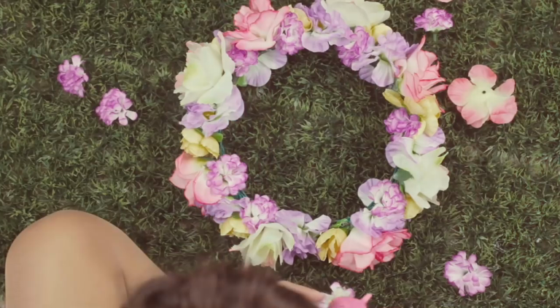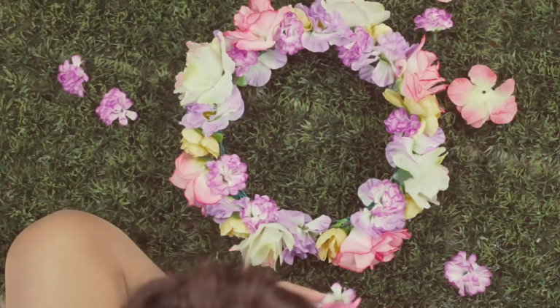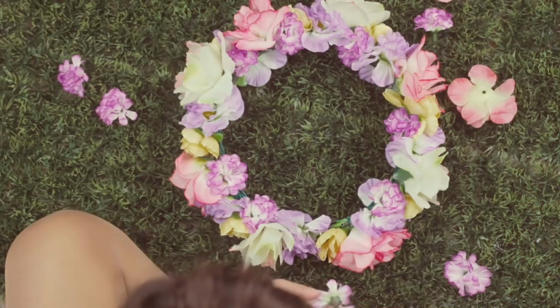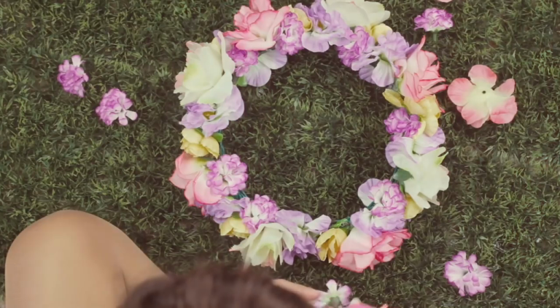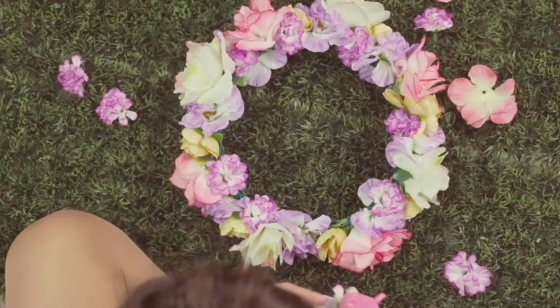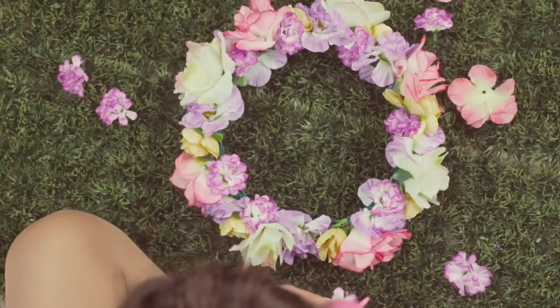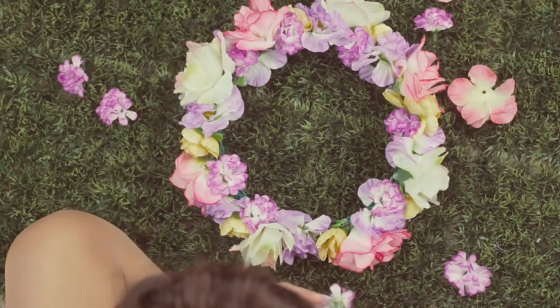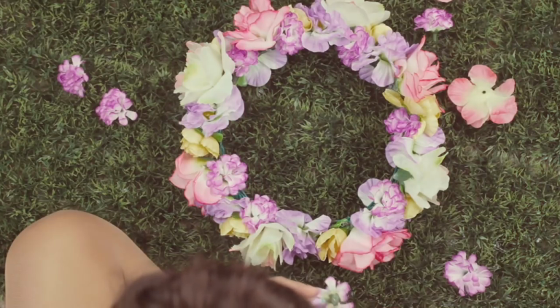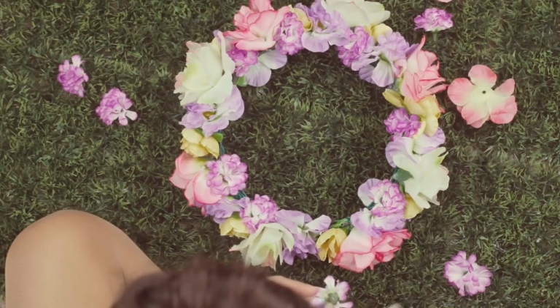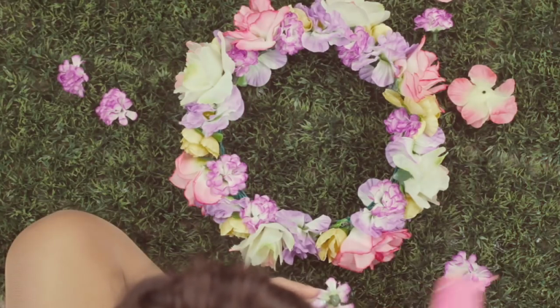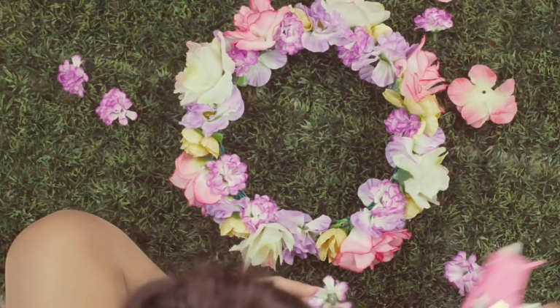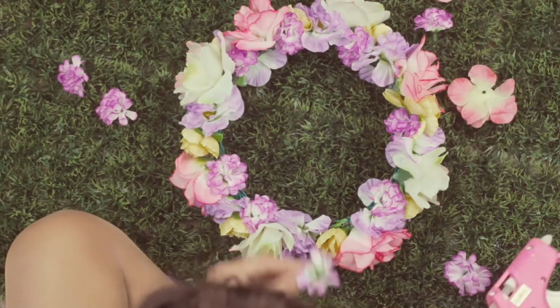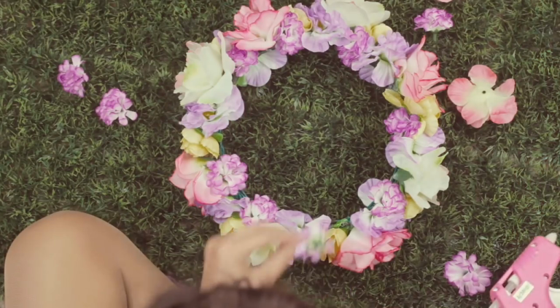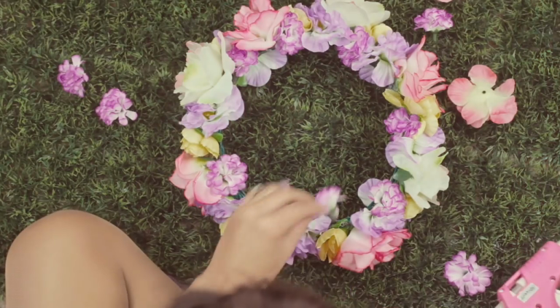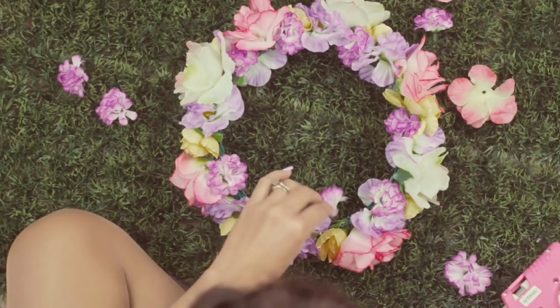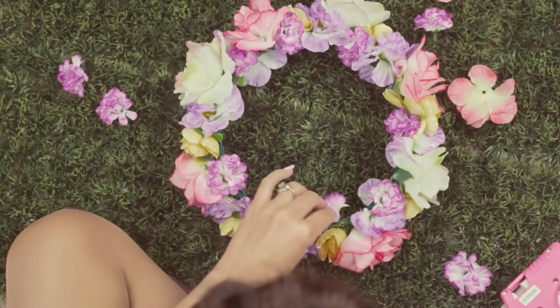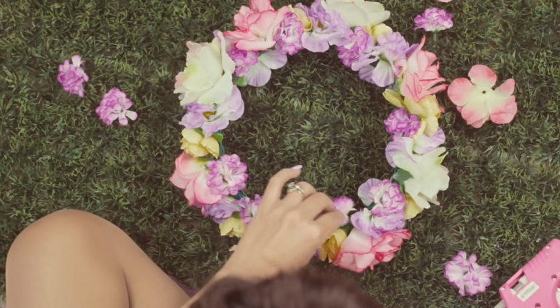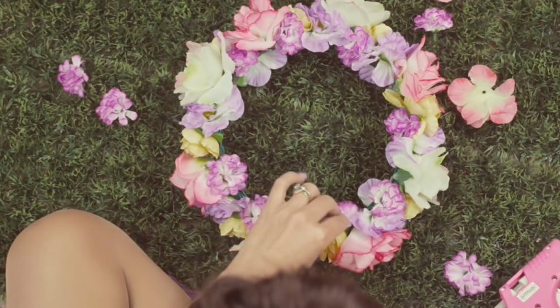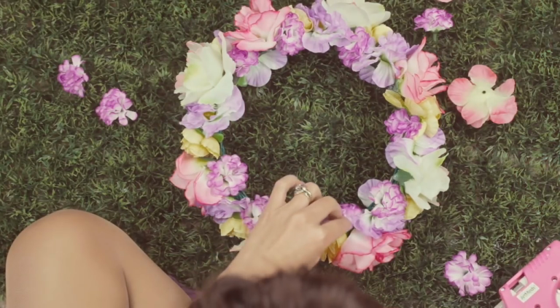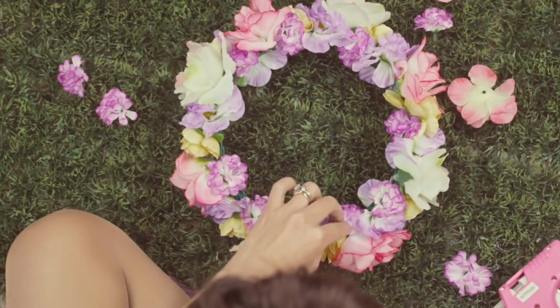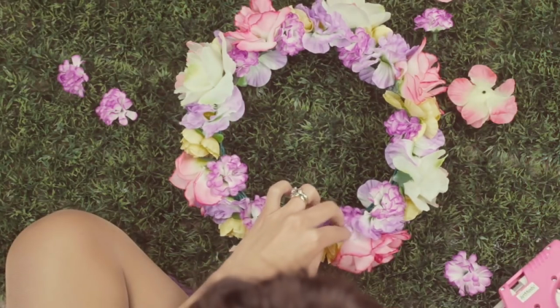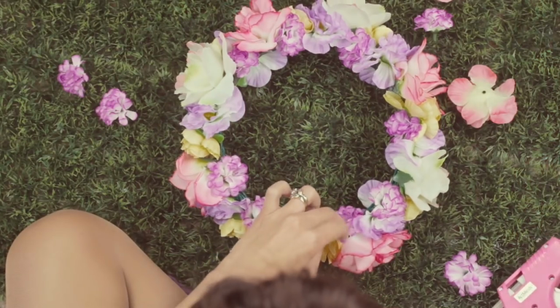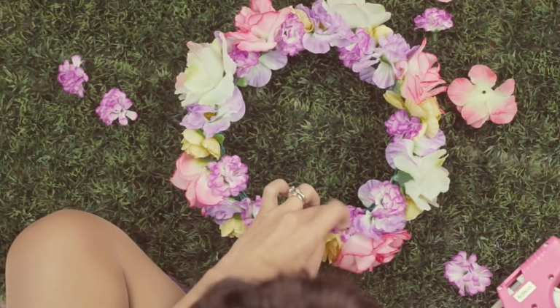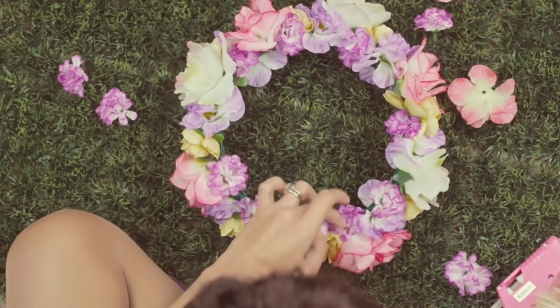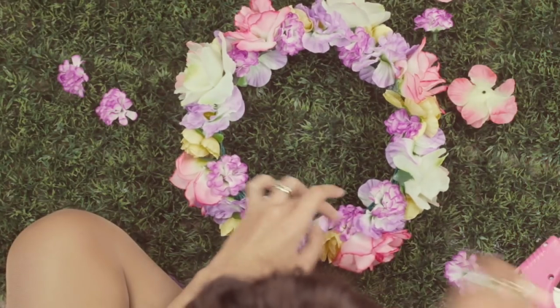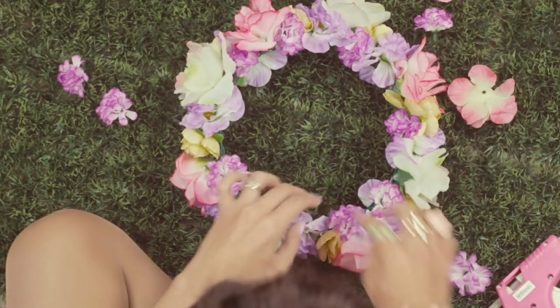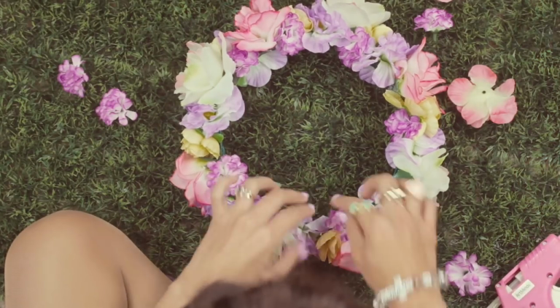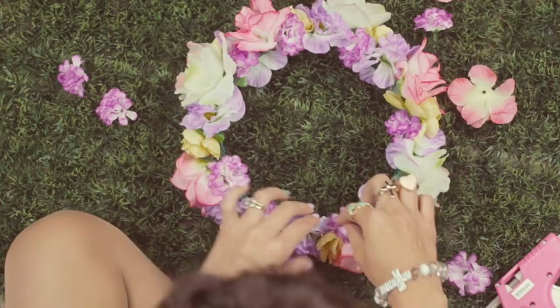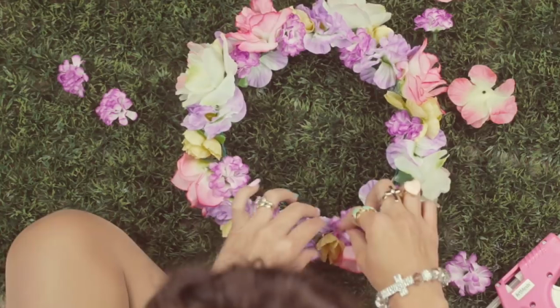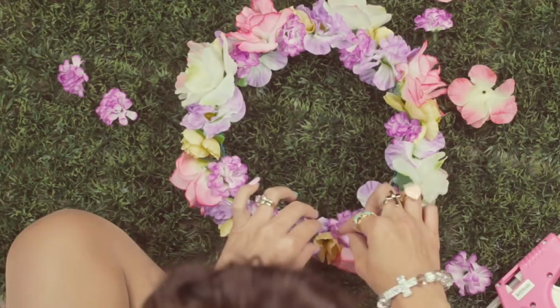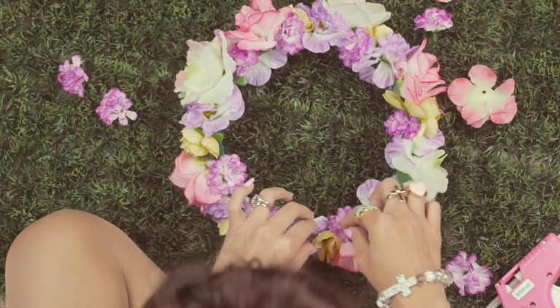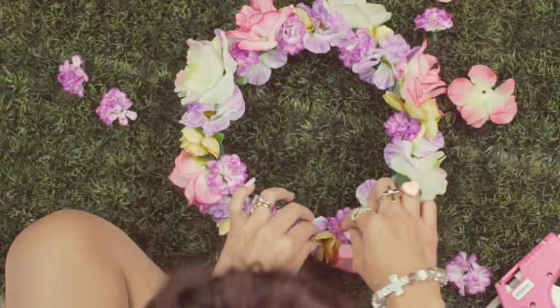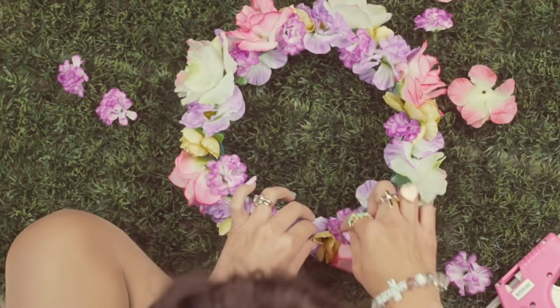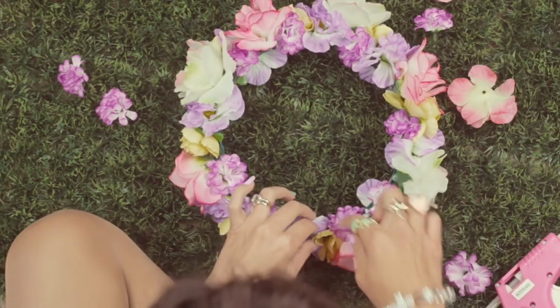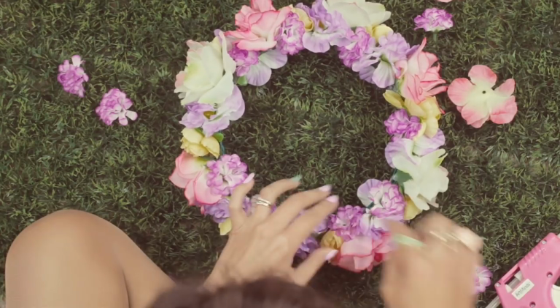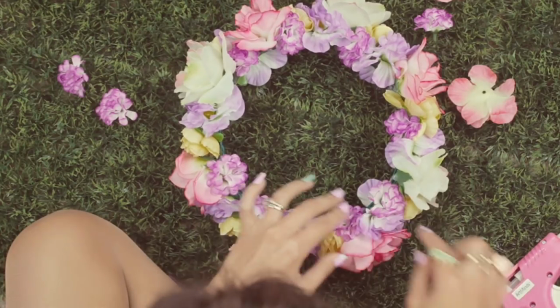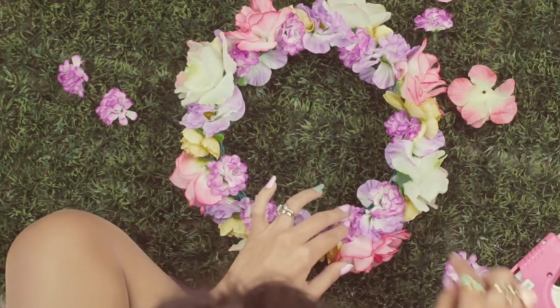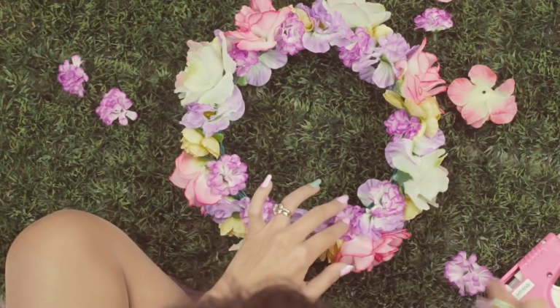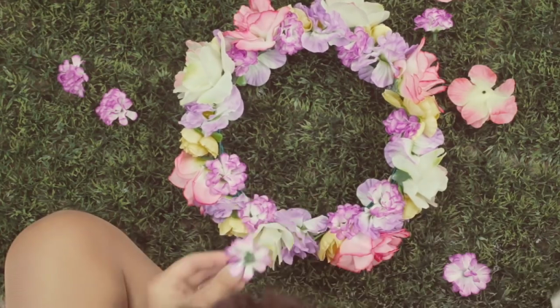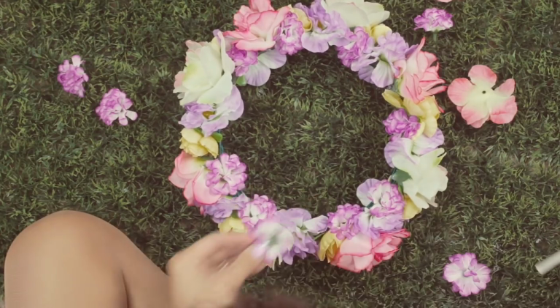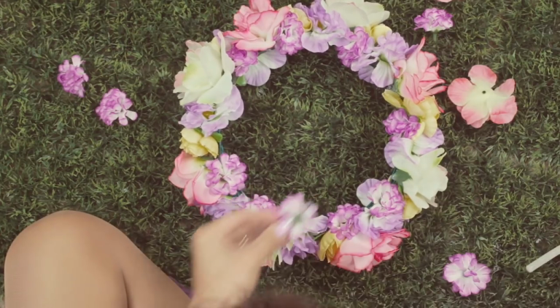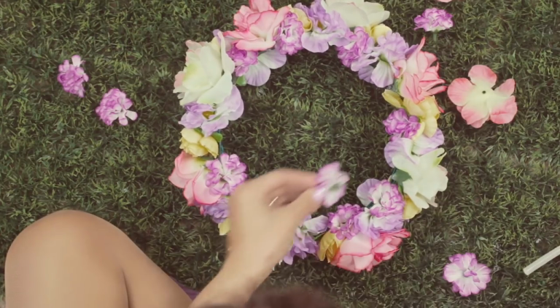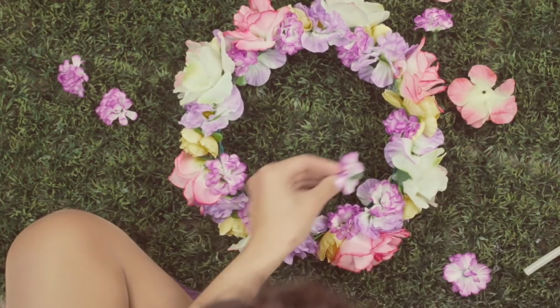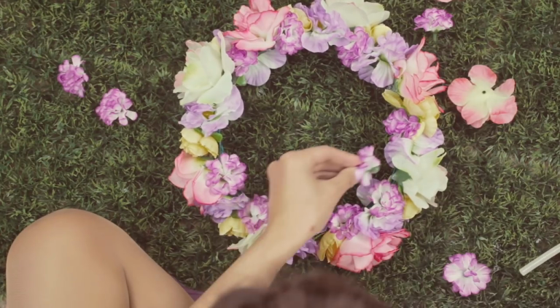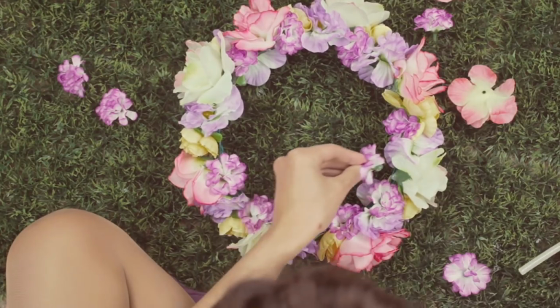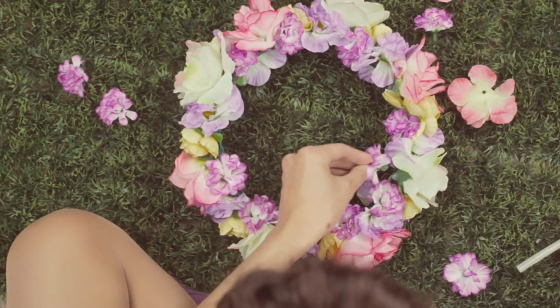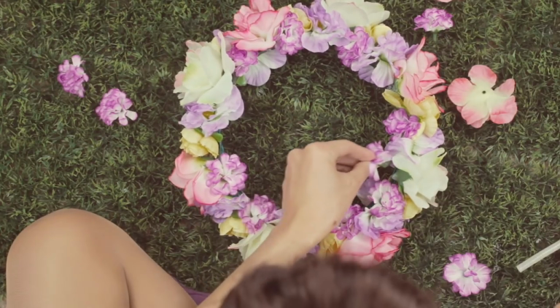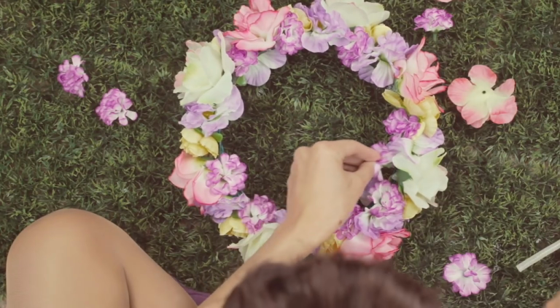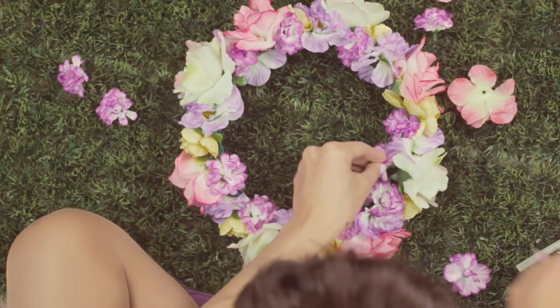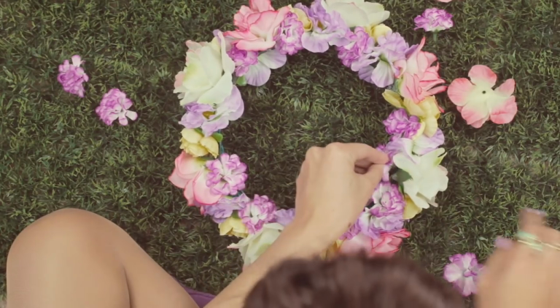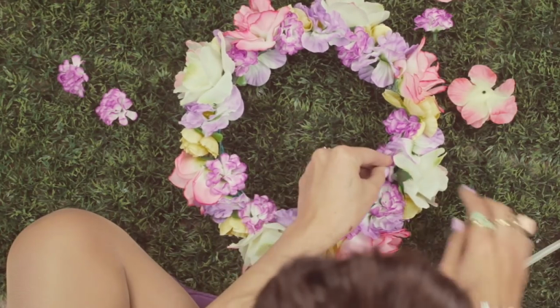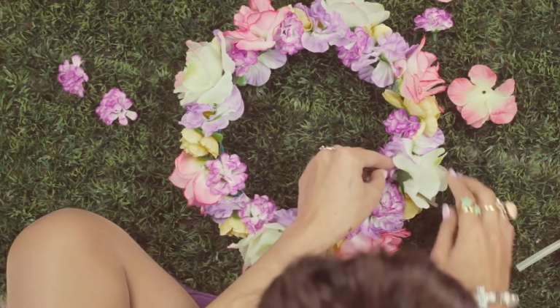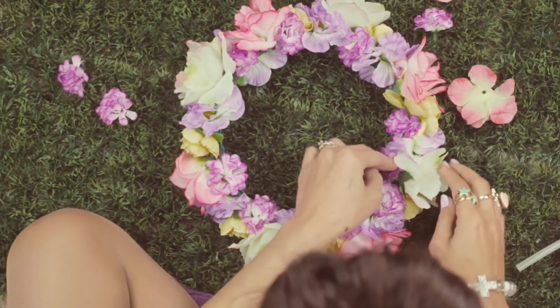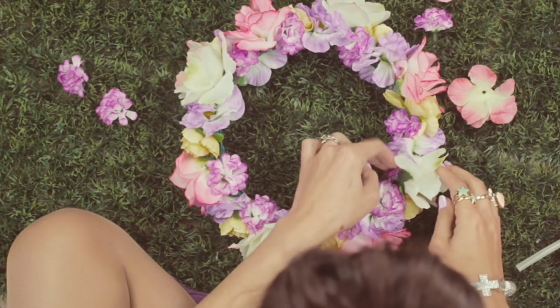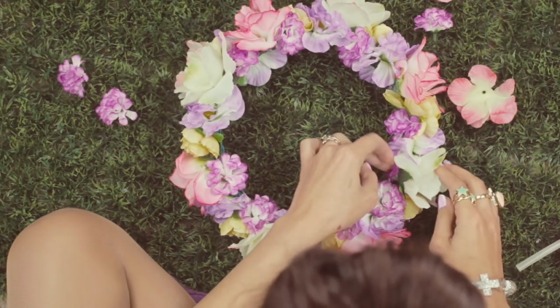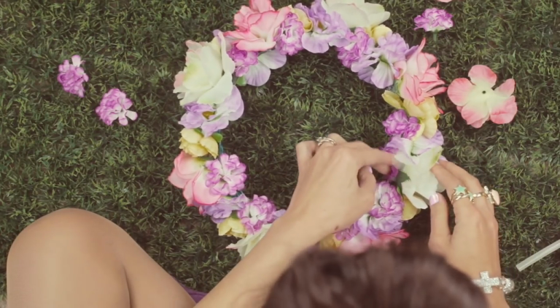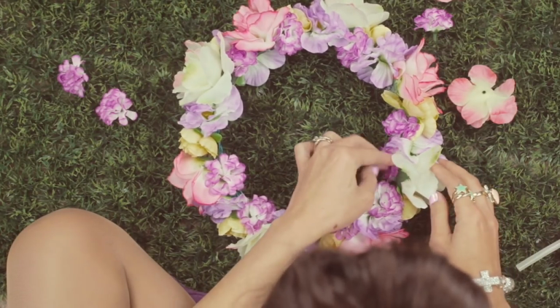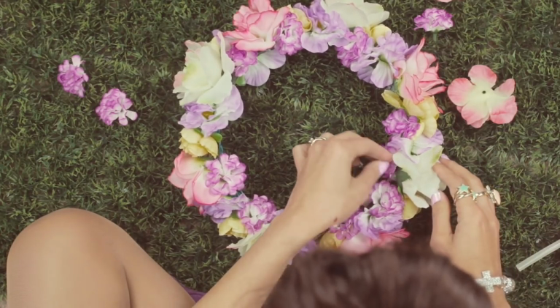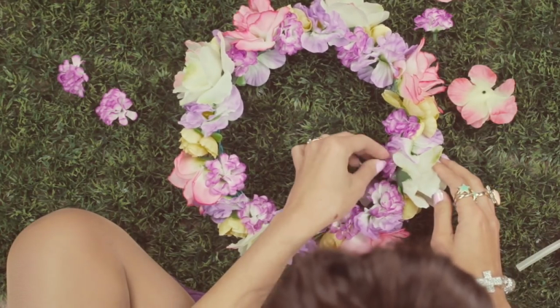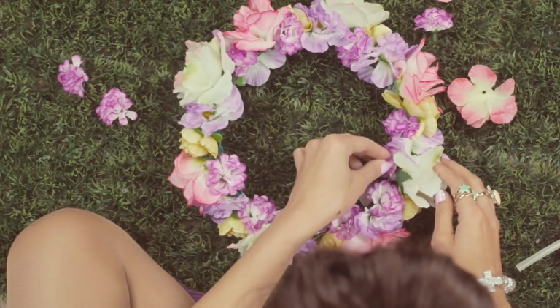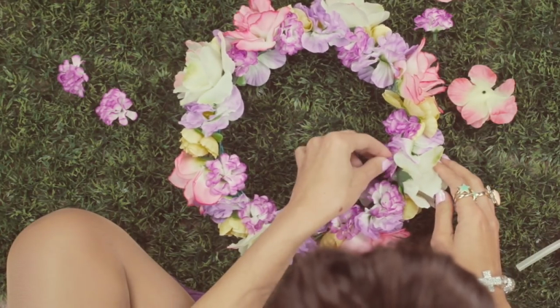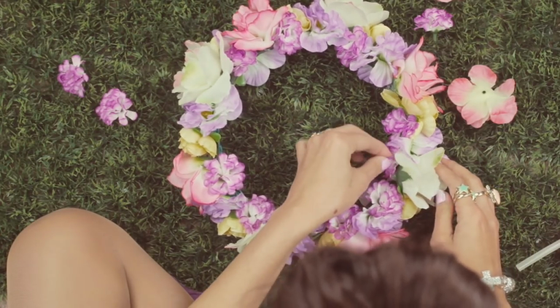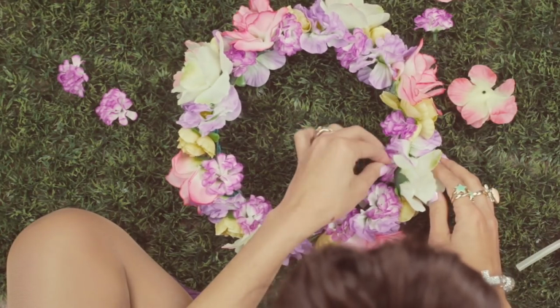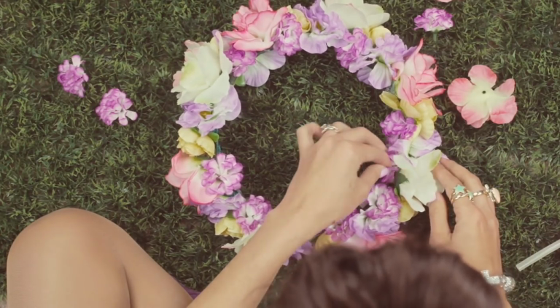Now I'm just taking some tiny purple flowers and filling in the gaps because I want this one to be nice and full.